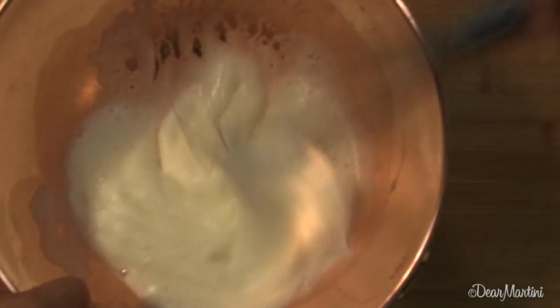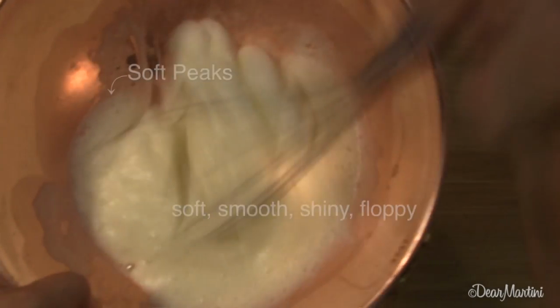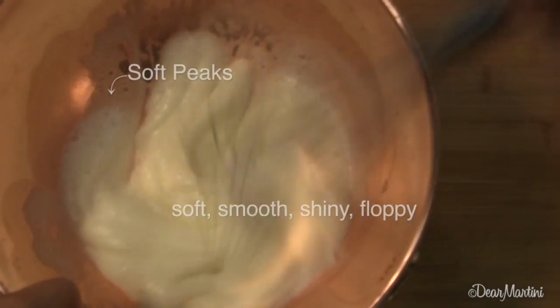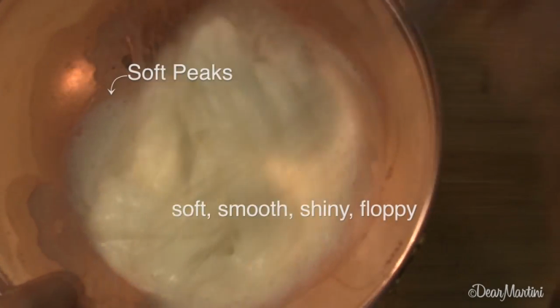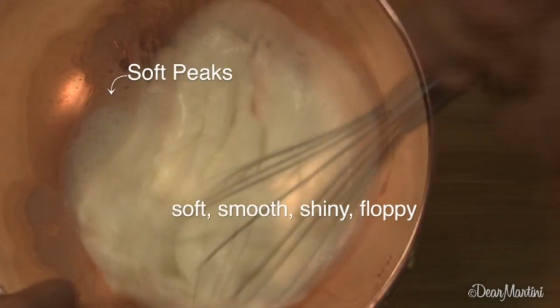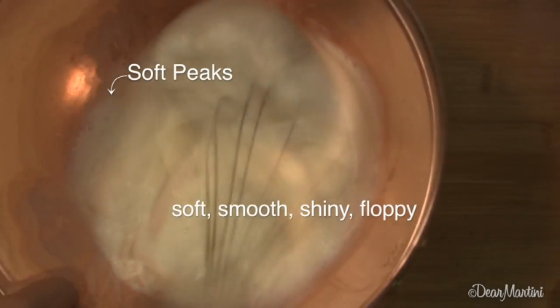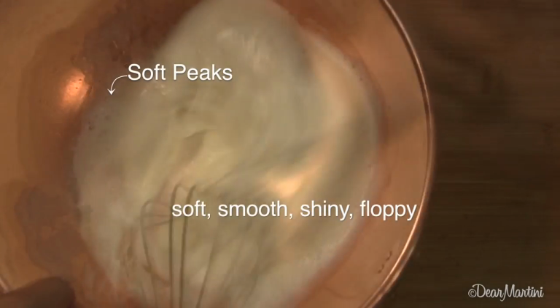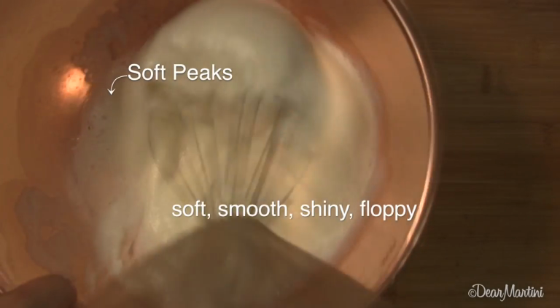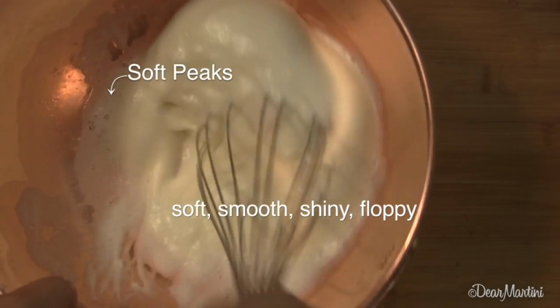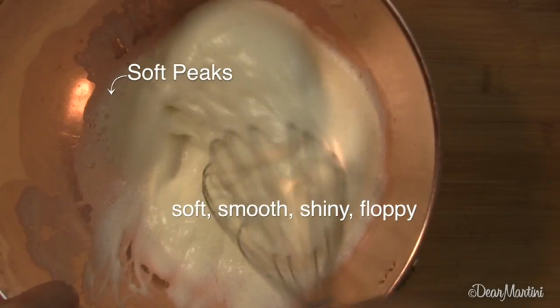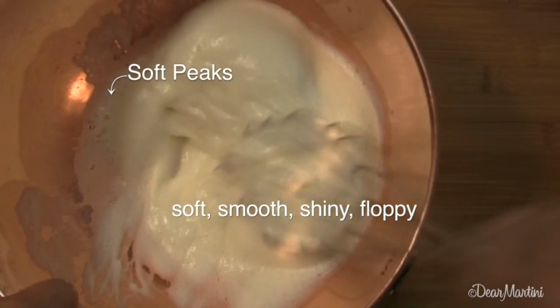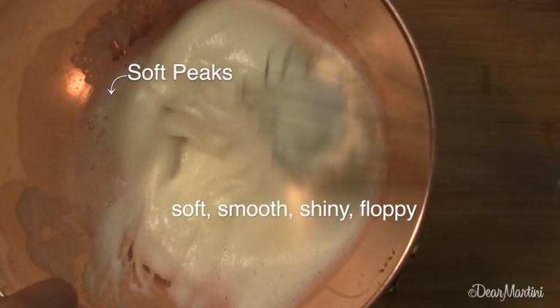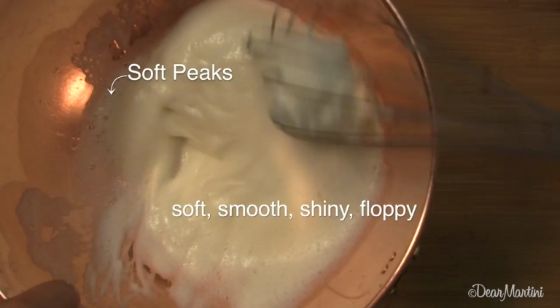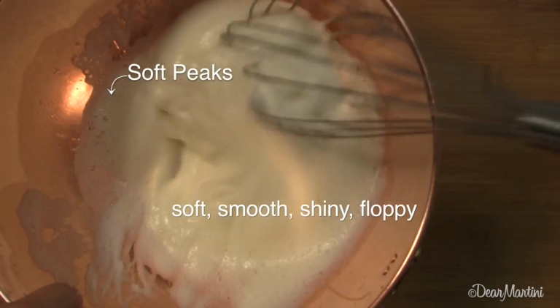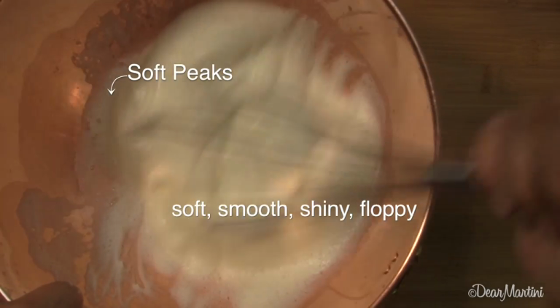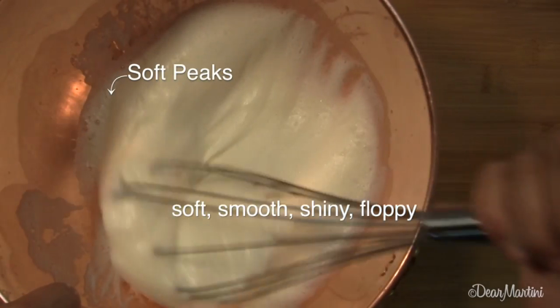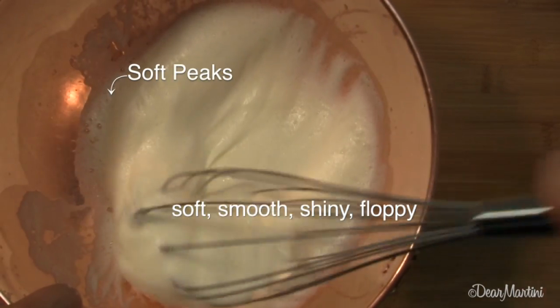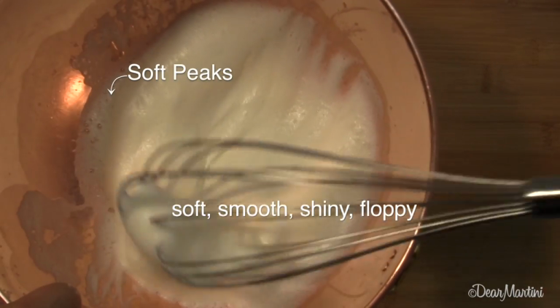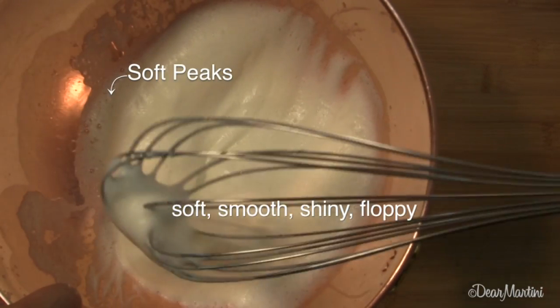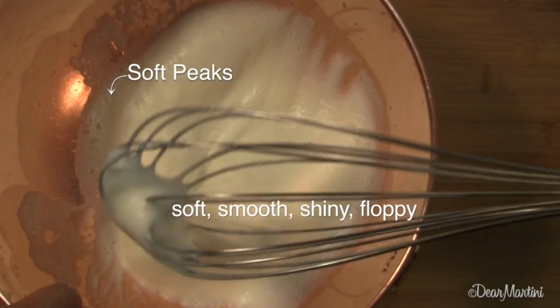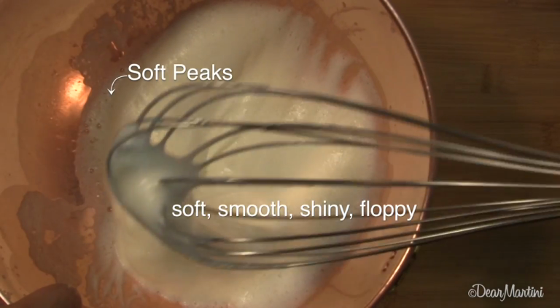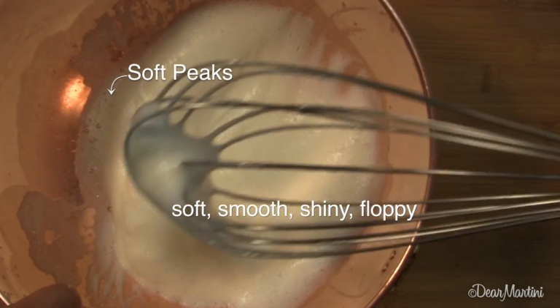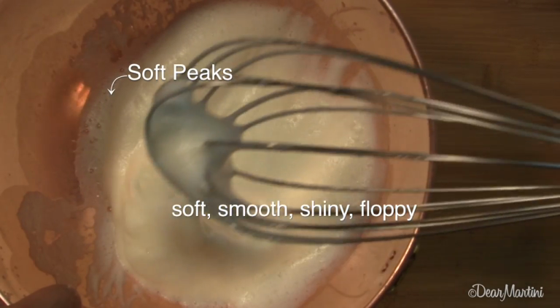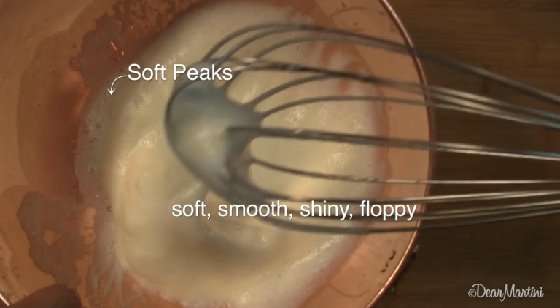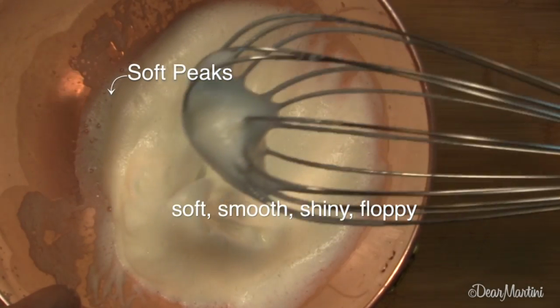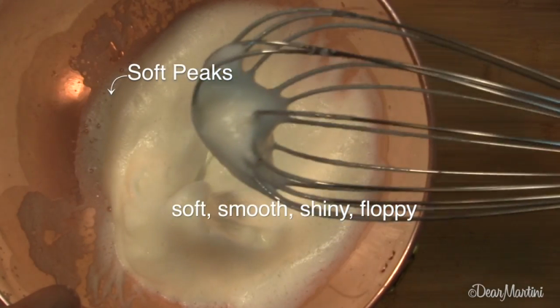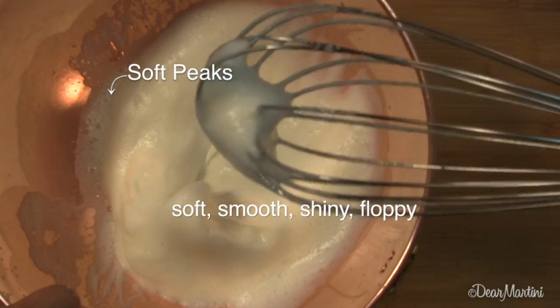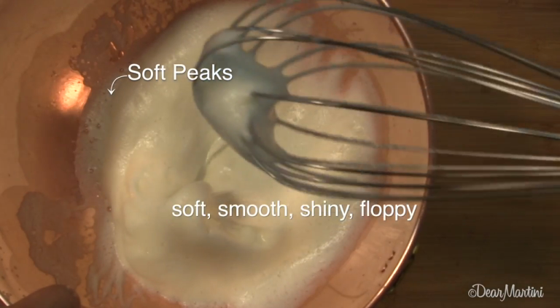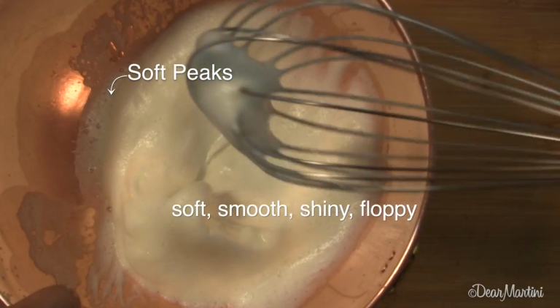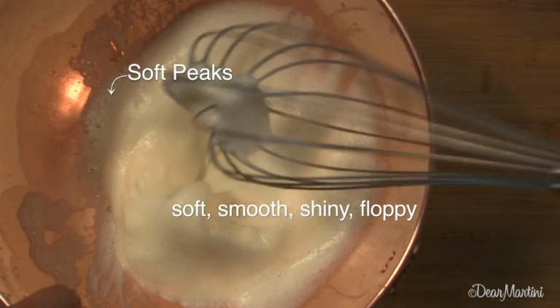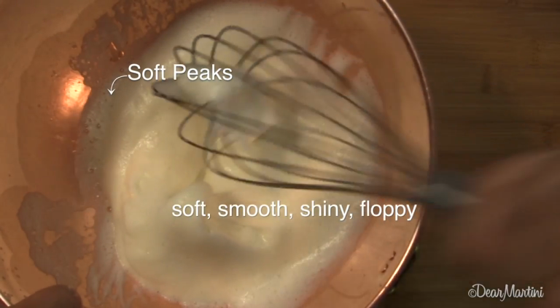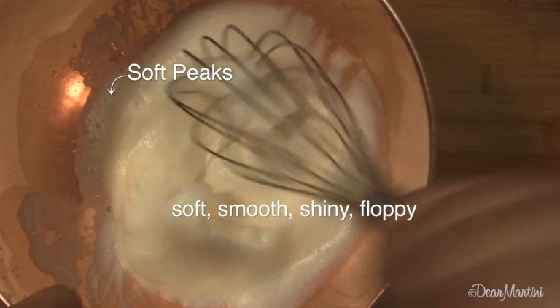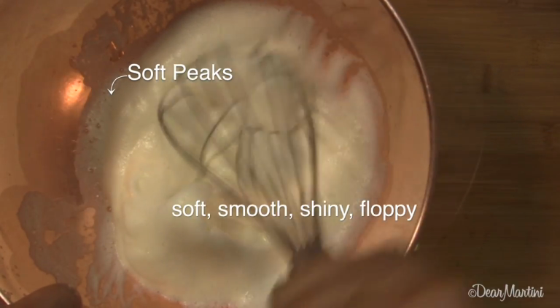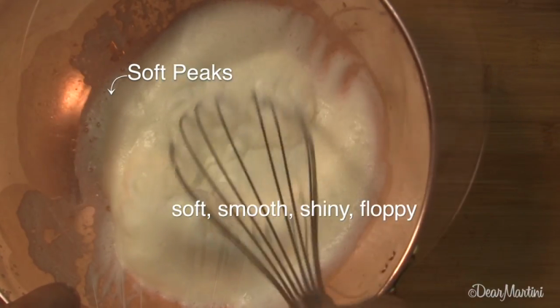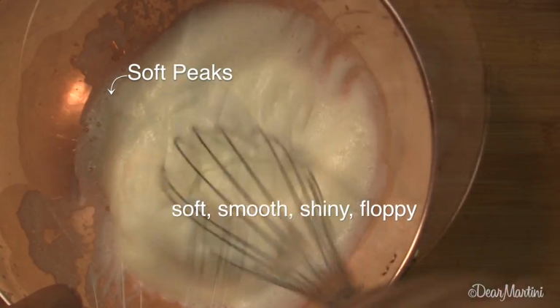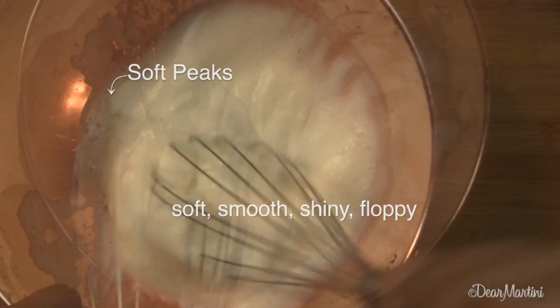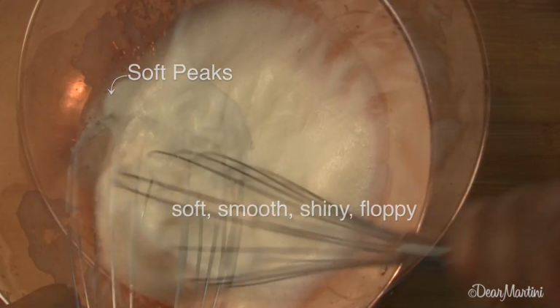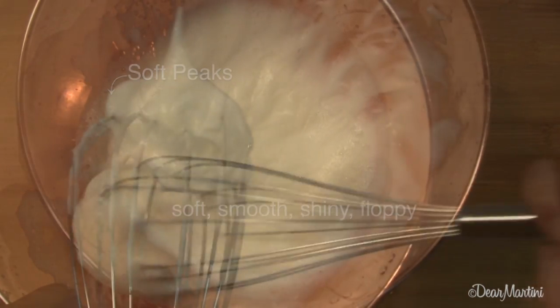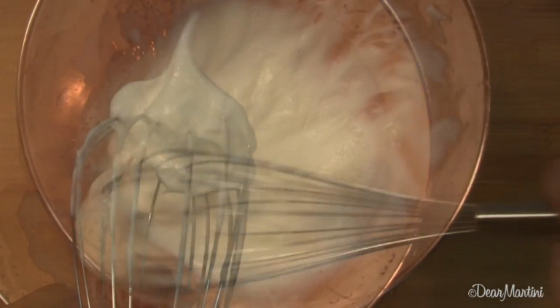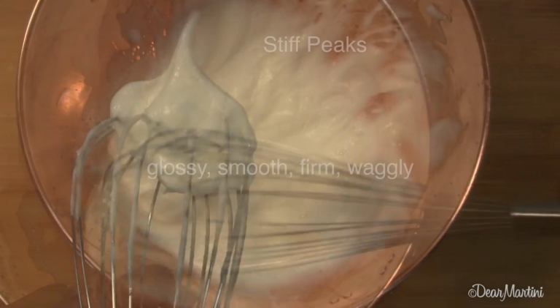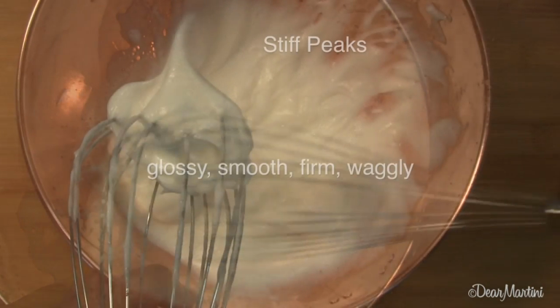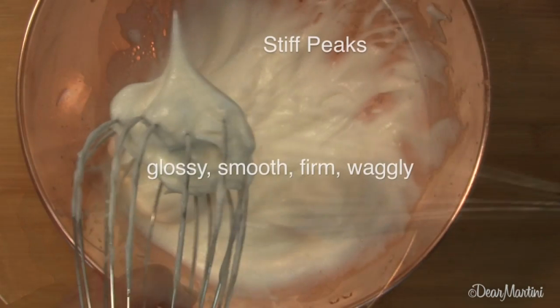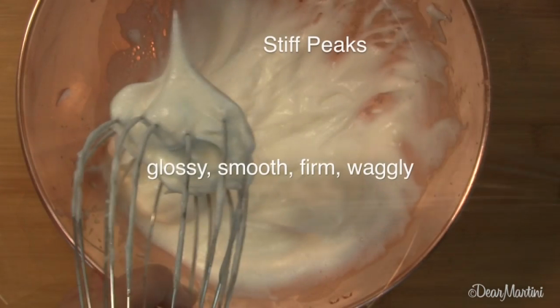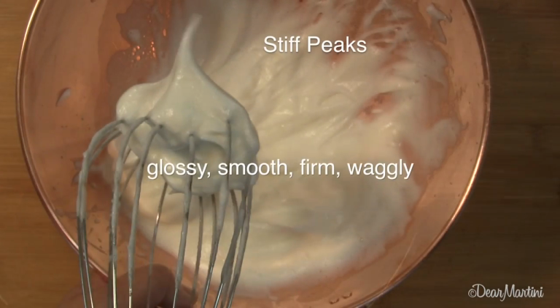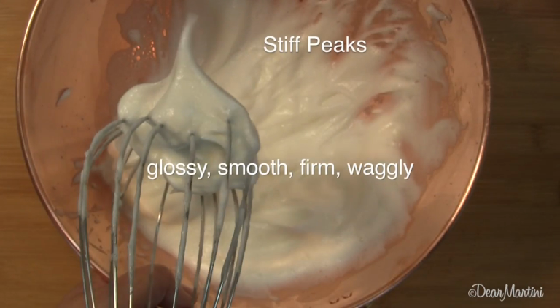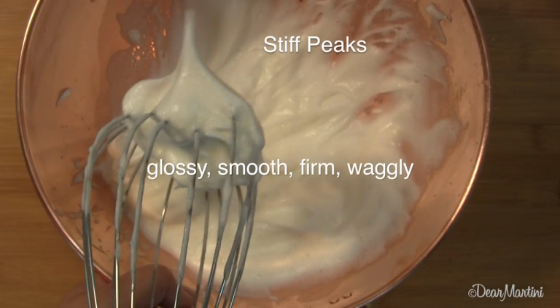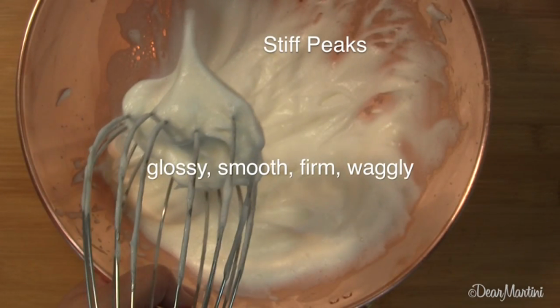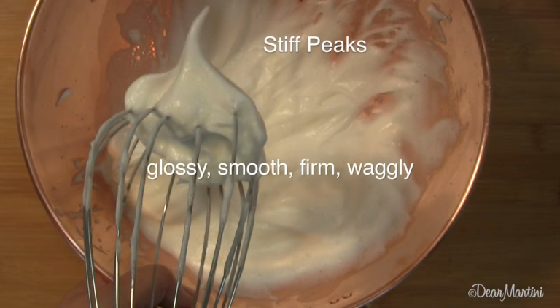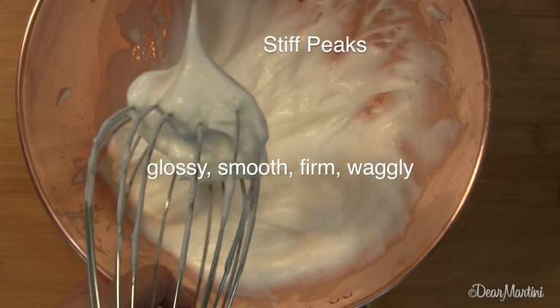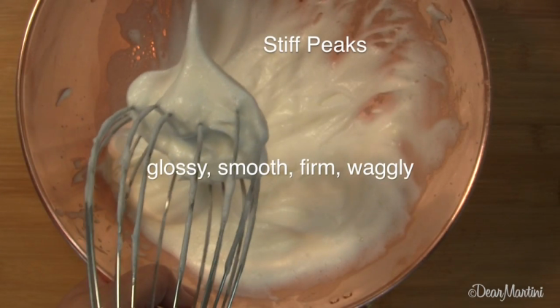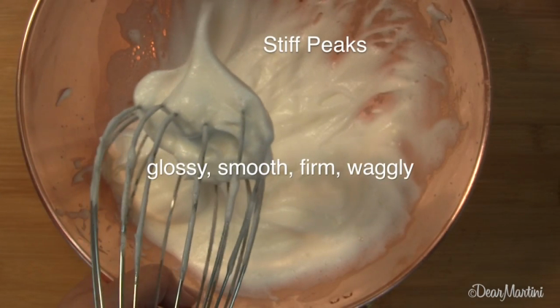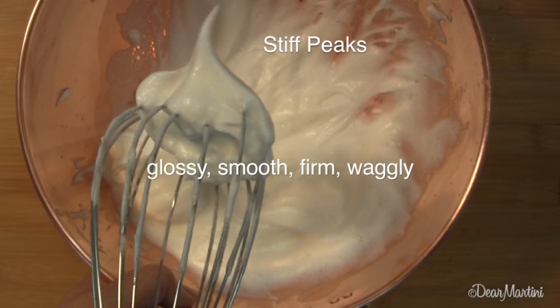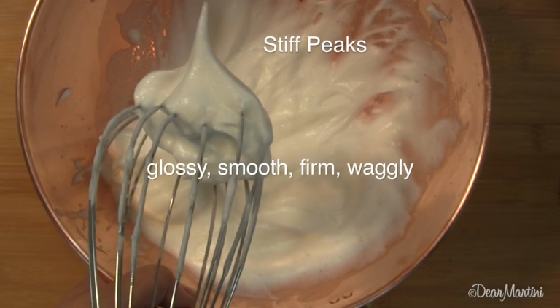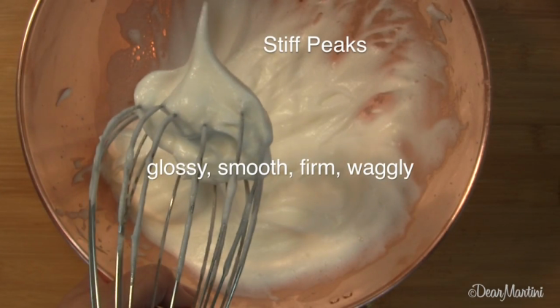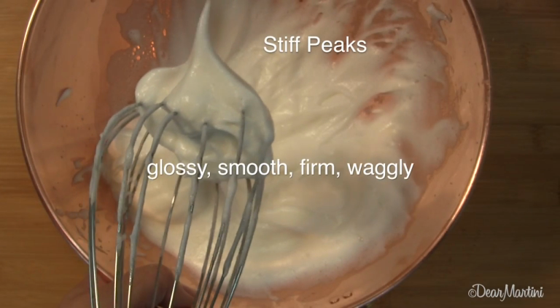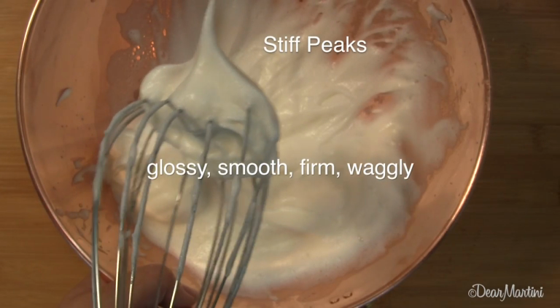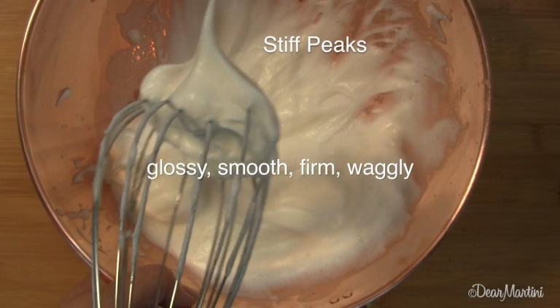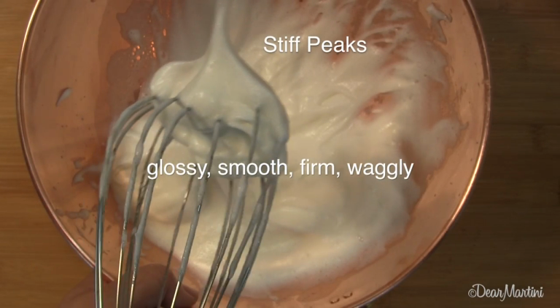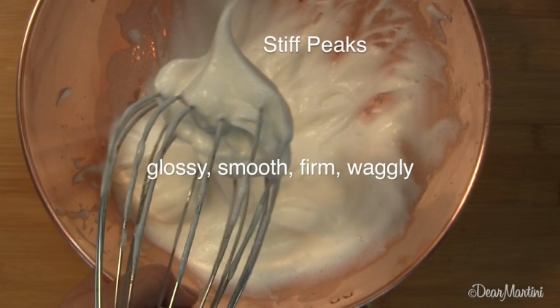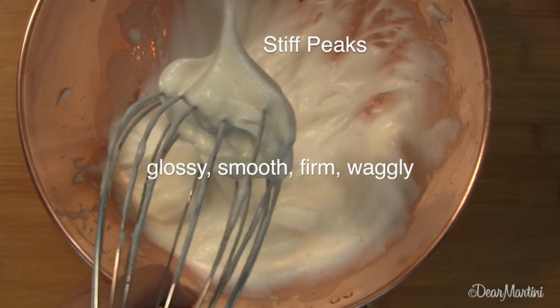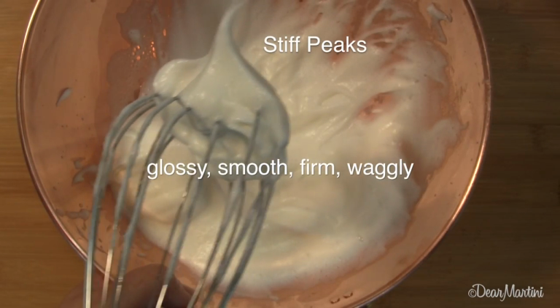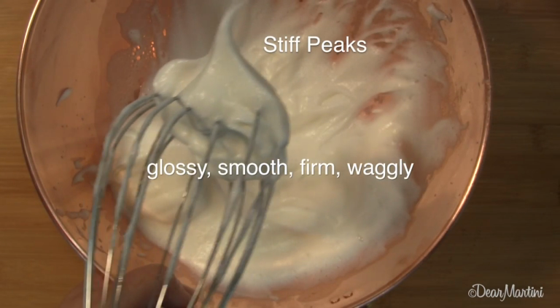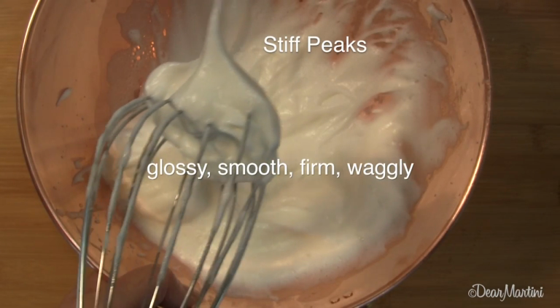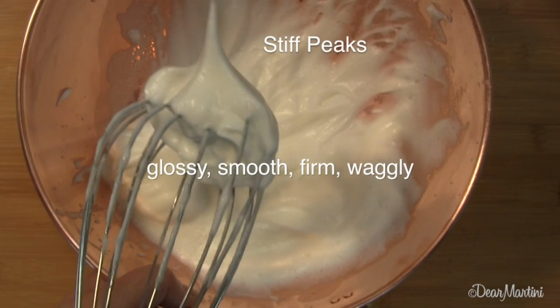Soft peaks look like this. Stiff peaks look like that.